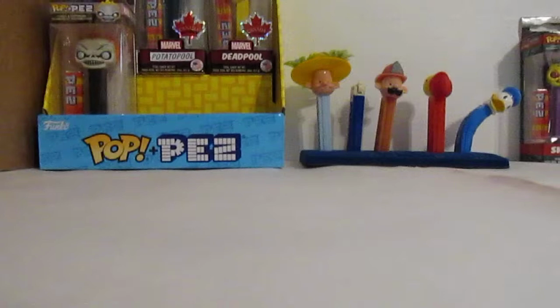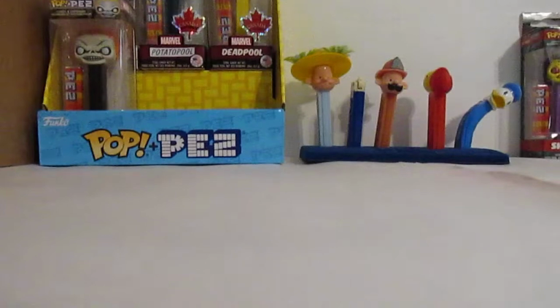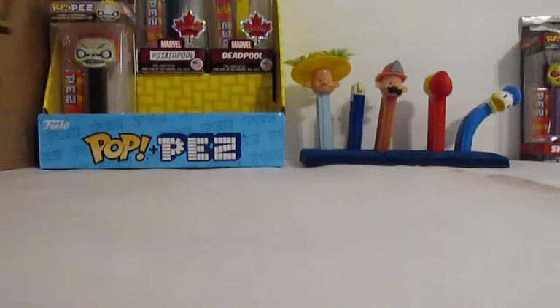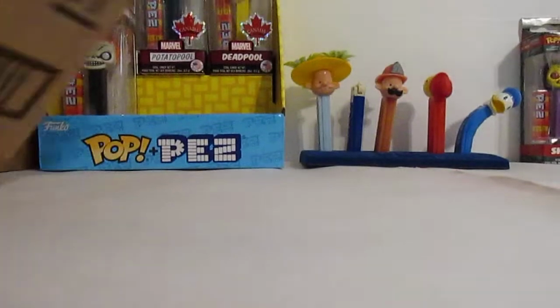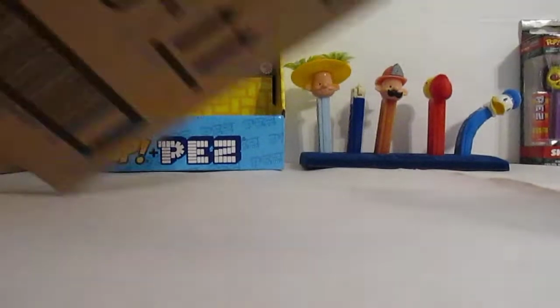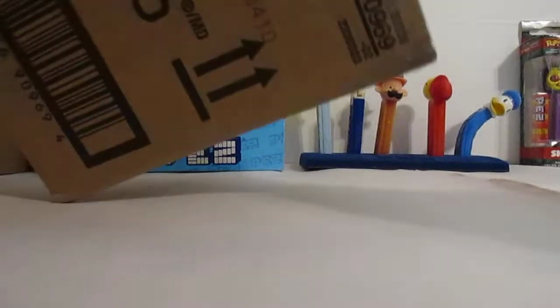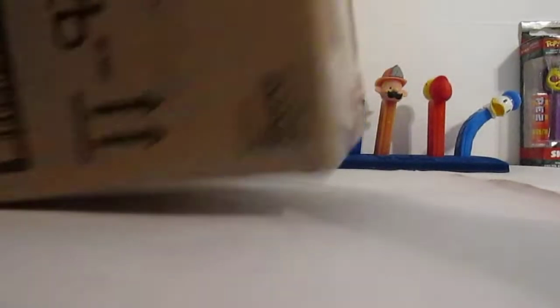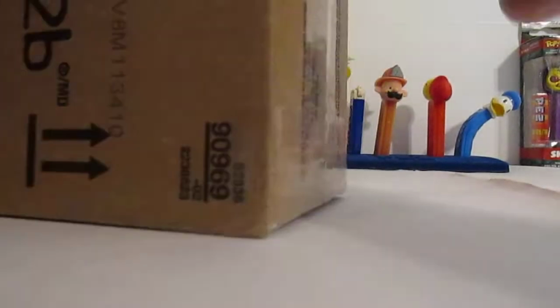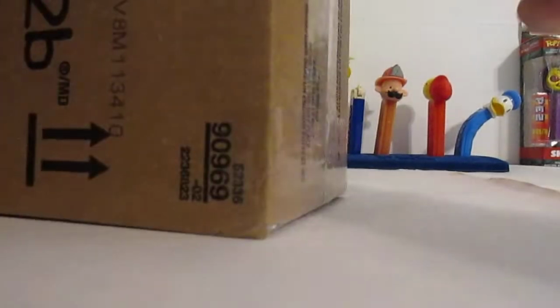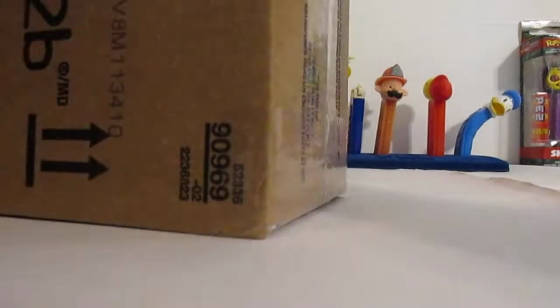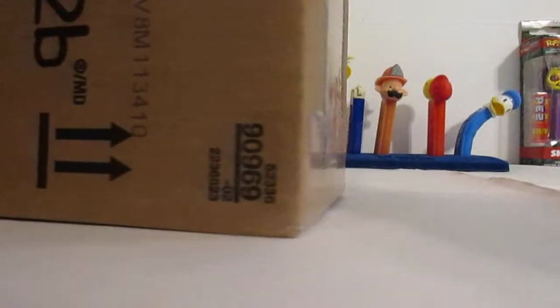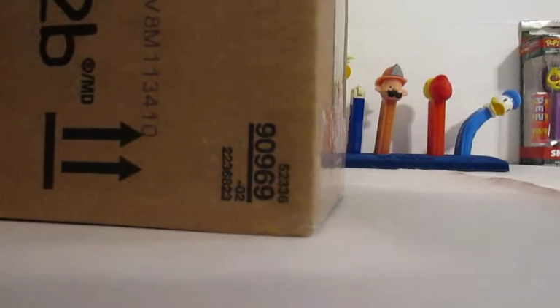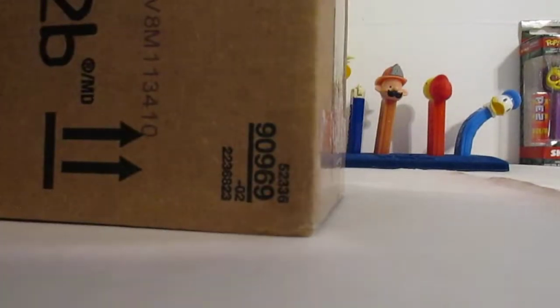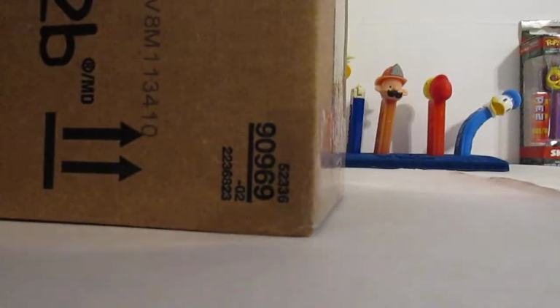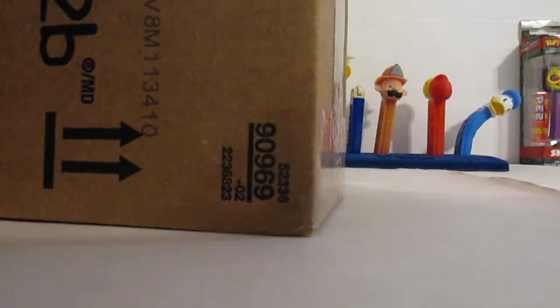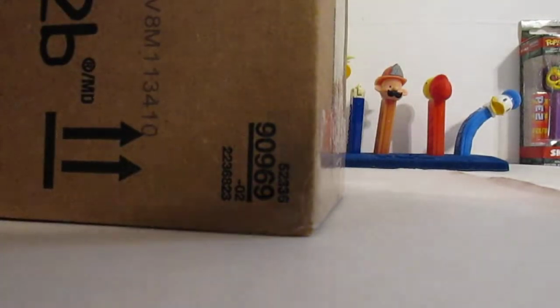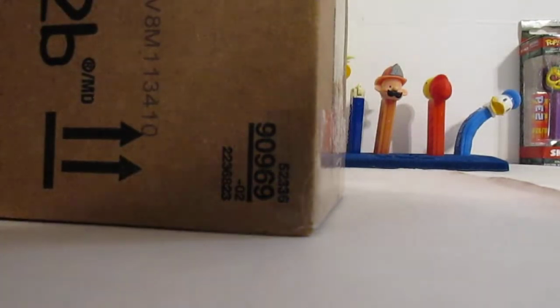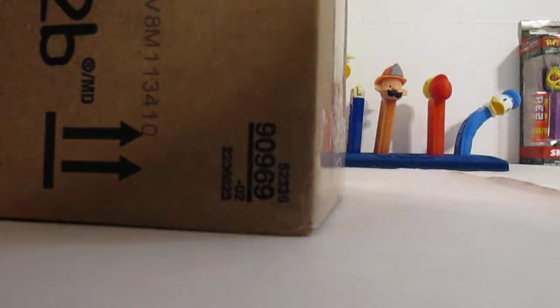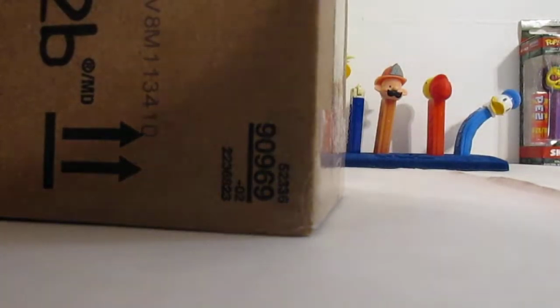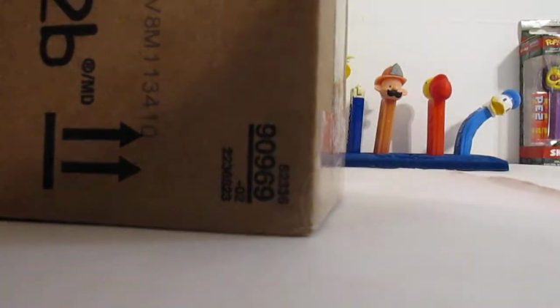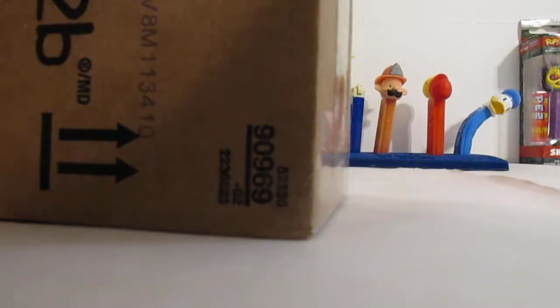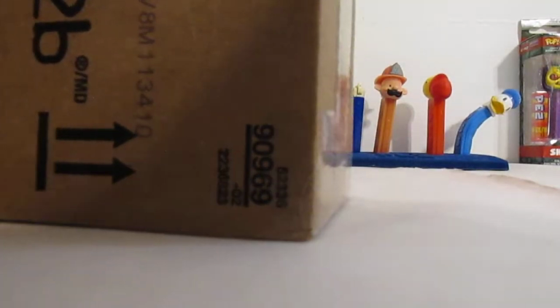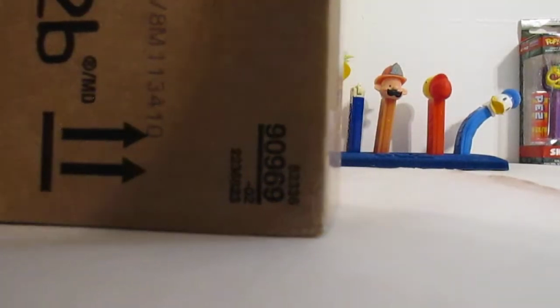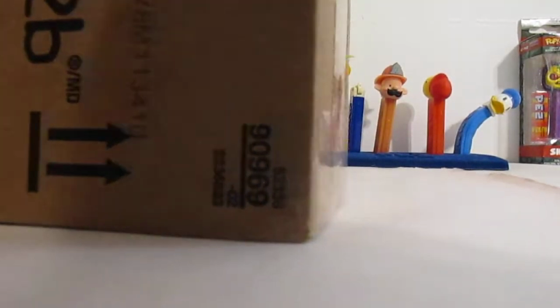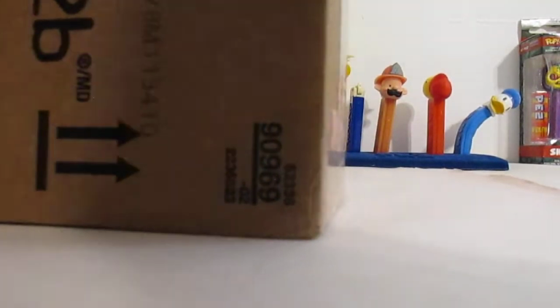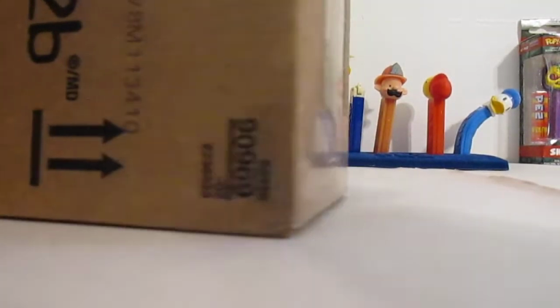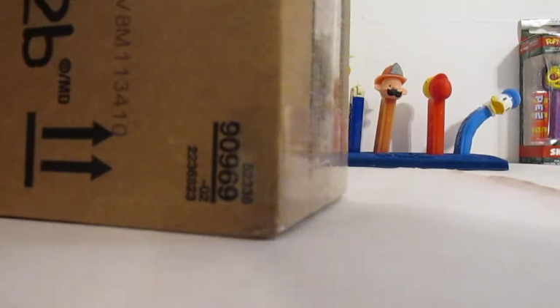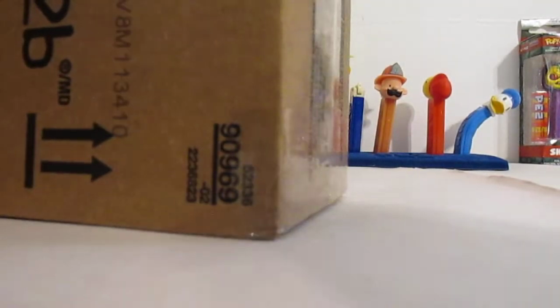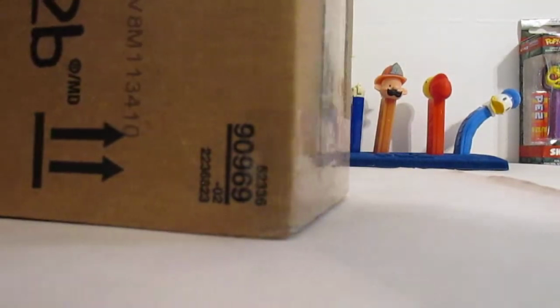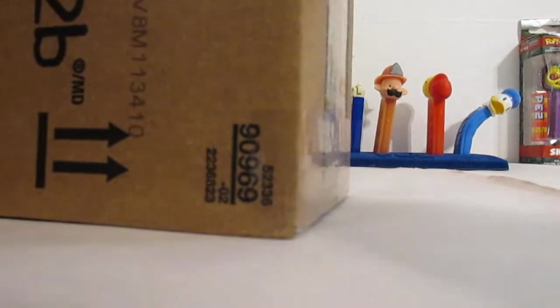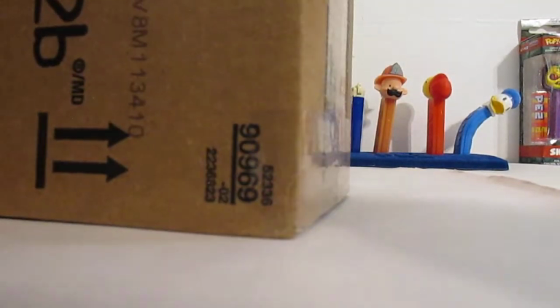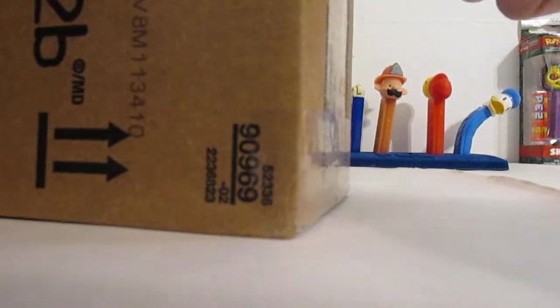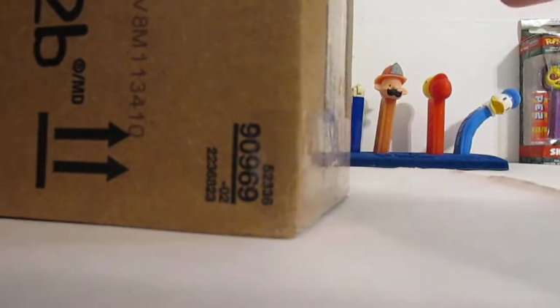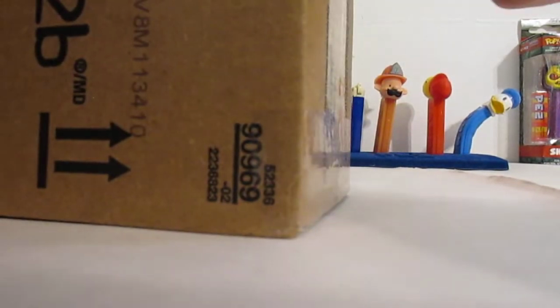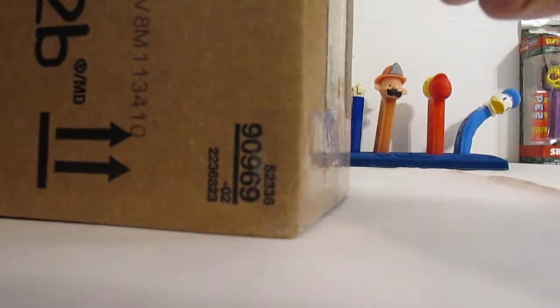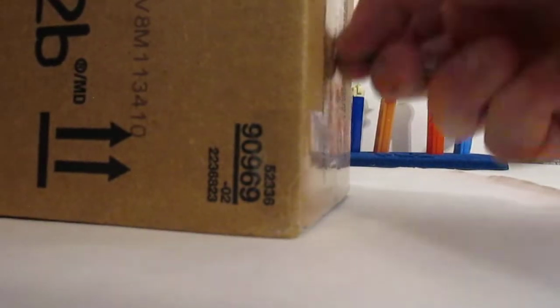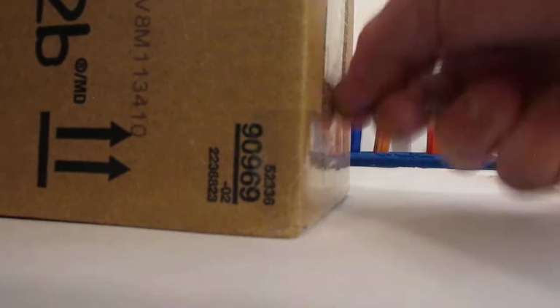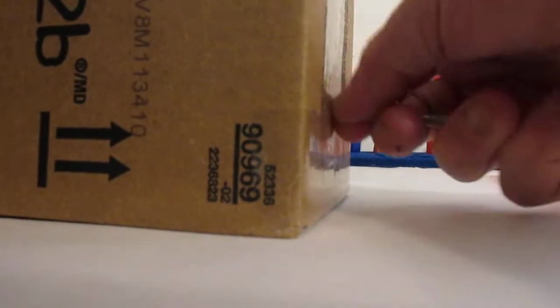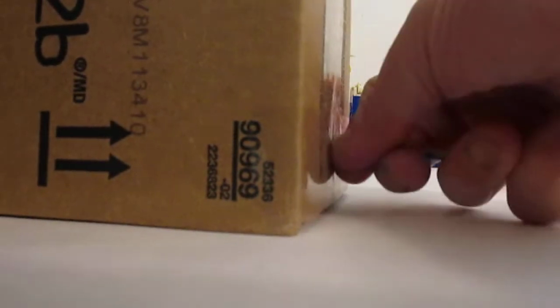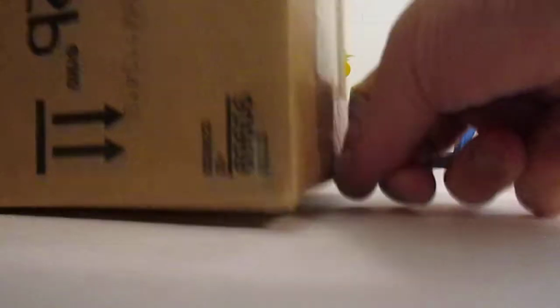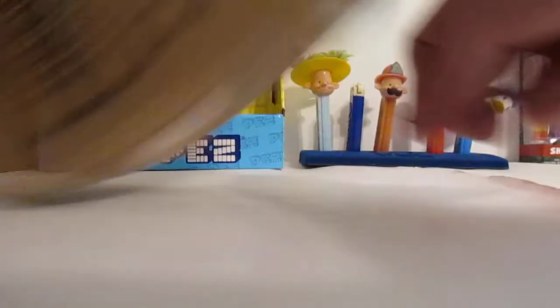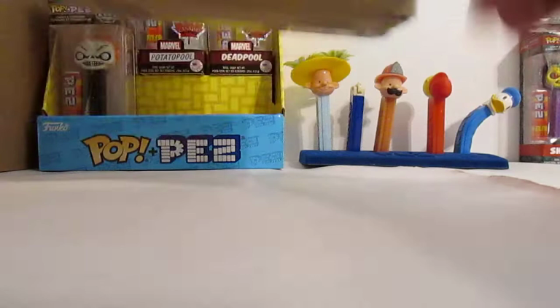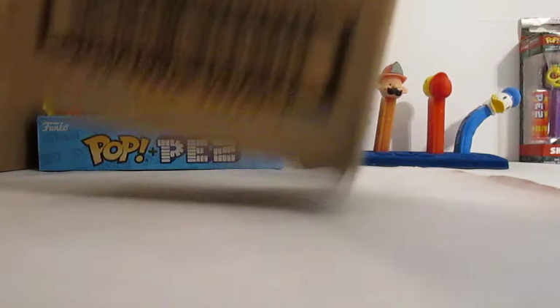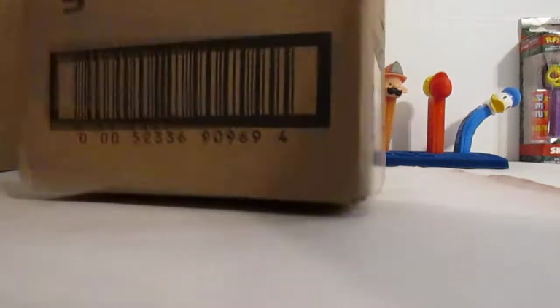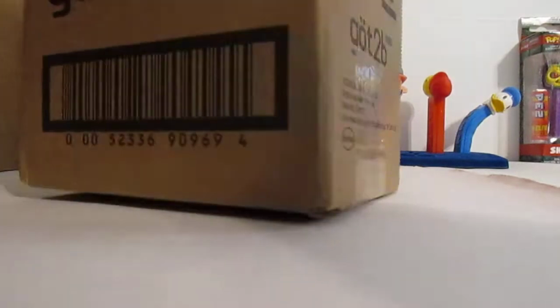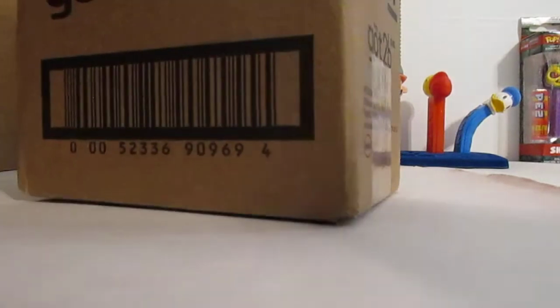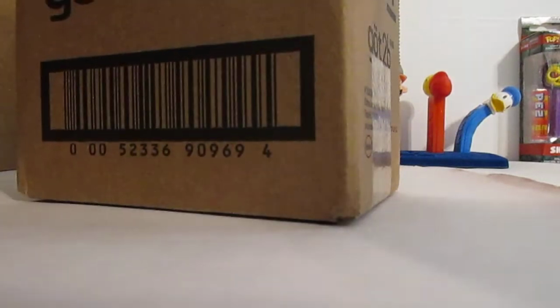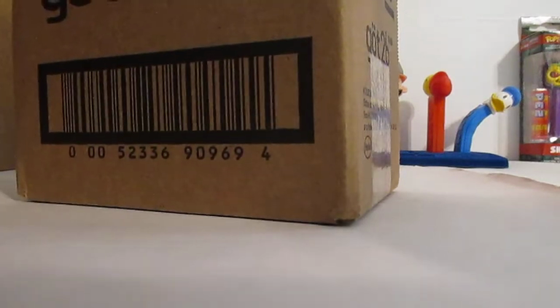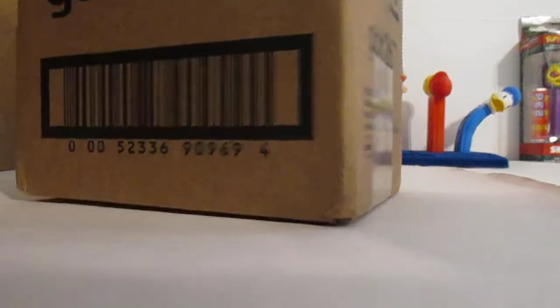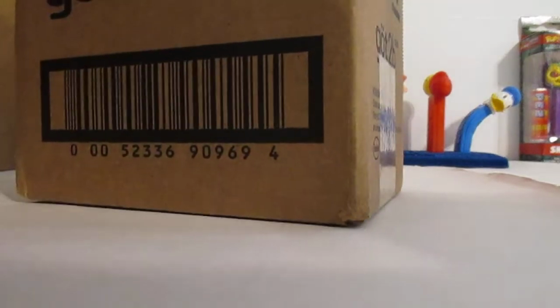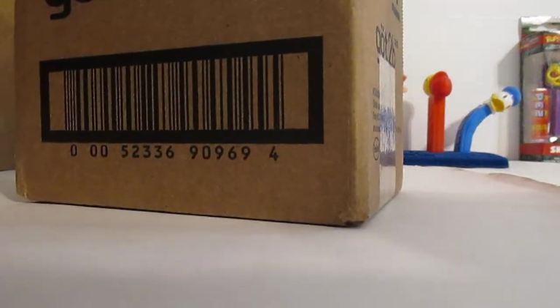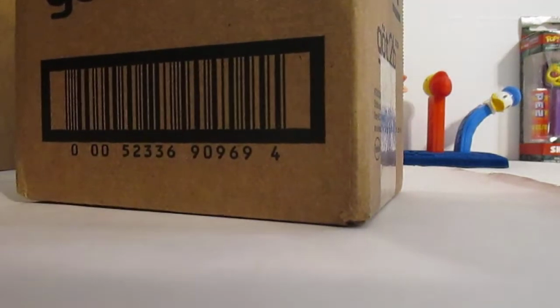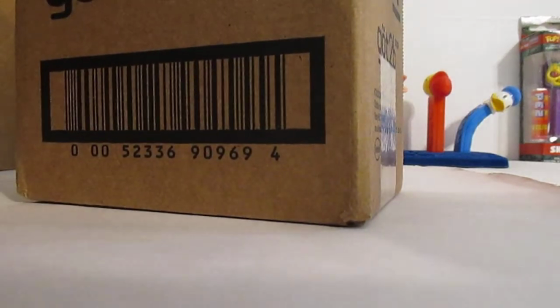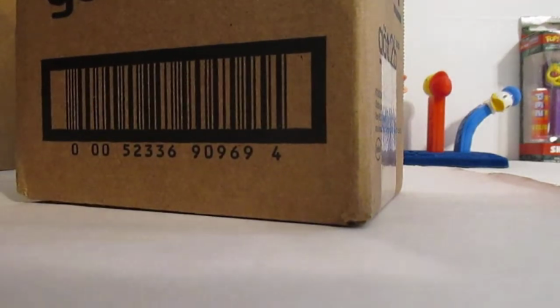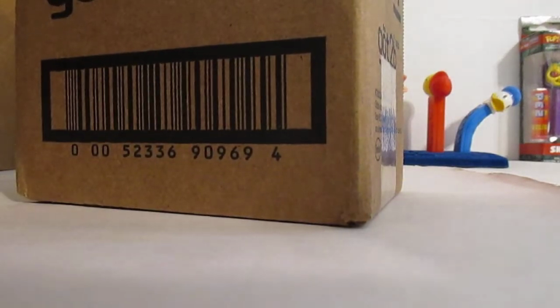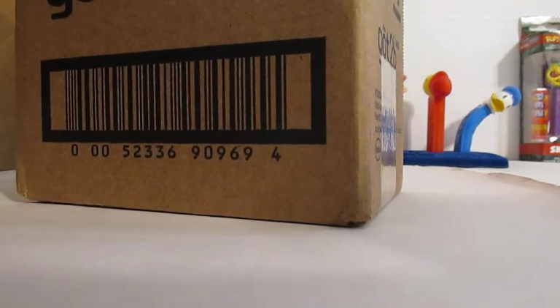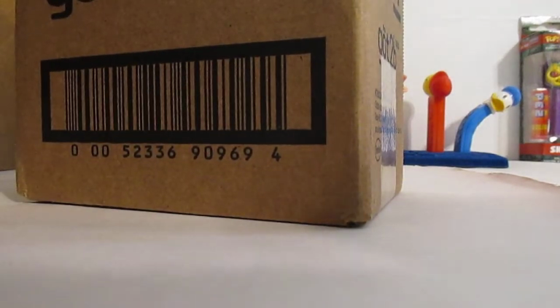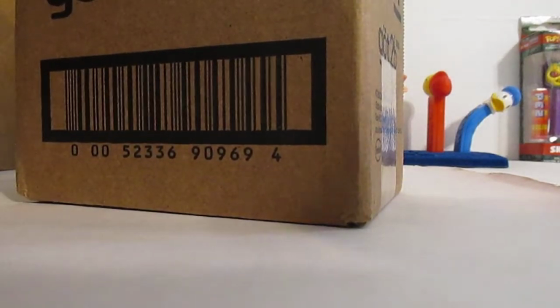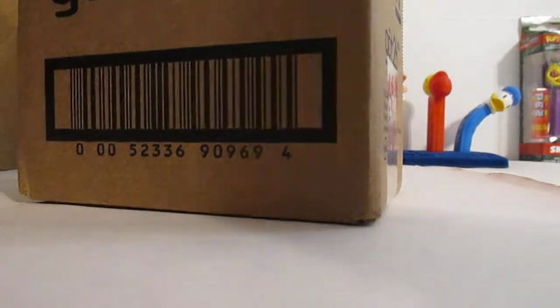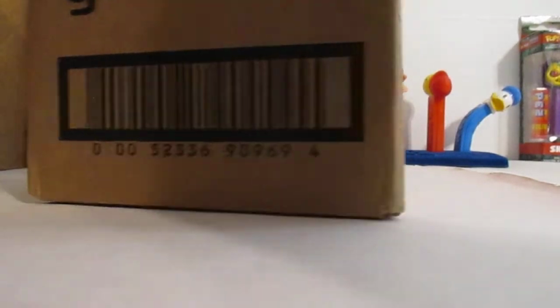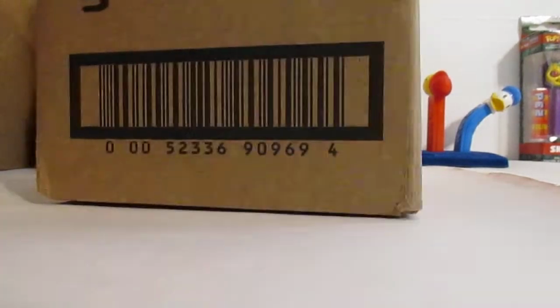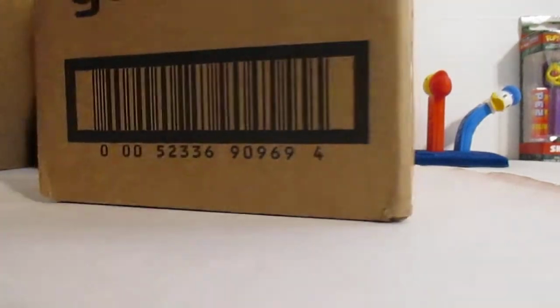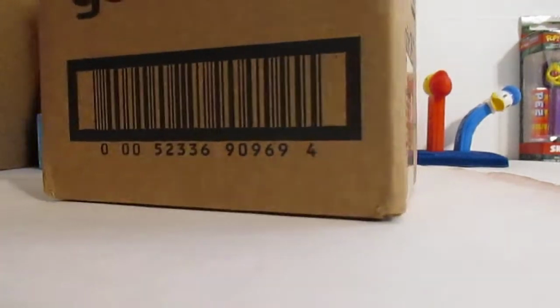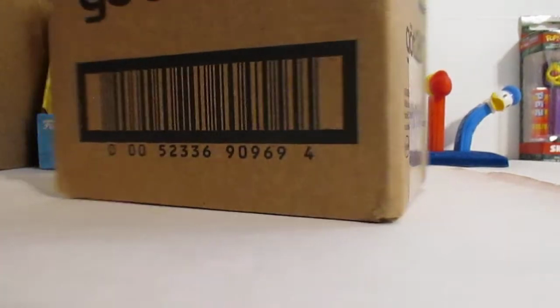I've been waiting for this box. This is gonna be so much fun. What's really going on Pez Collecting fans? Josh the Pez Guy here on the Pezbook Channel.